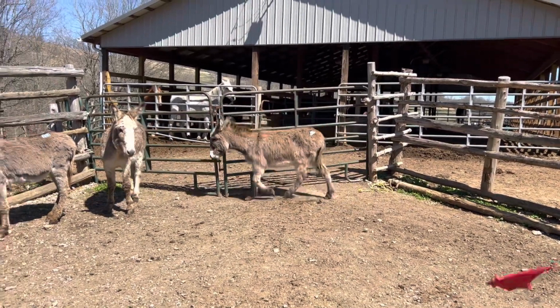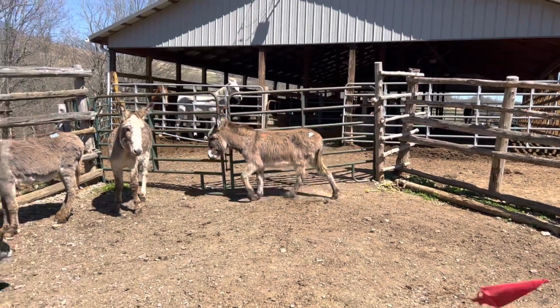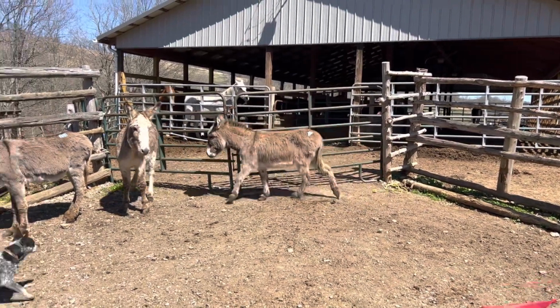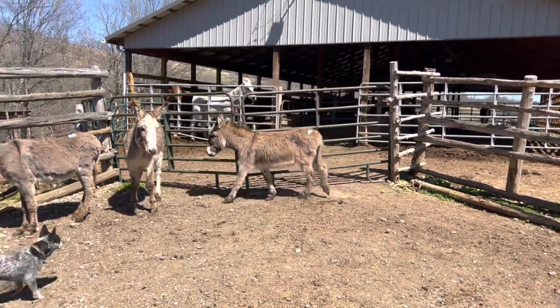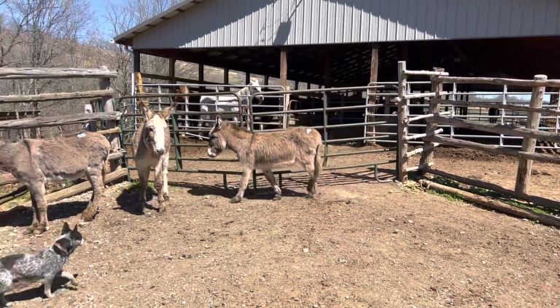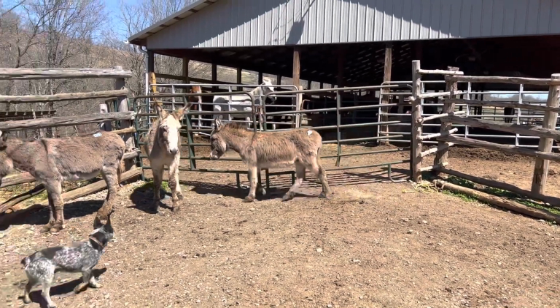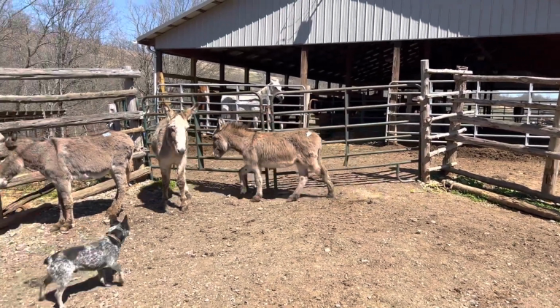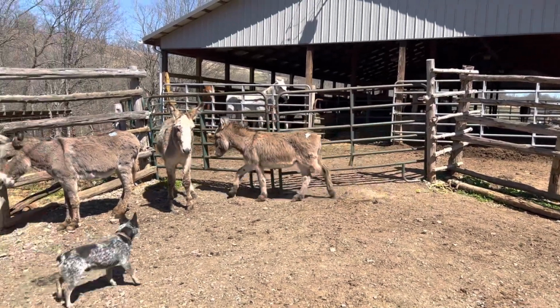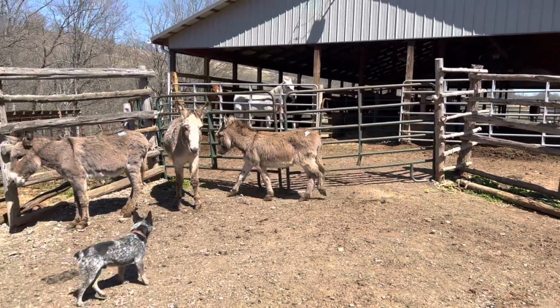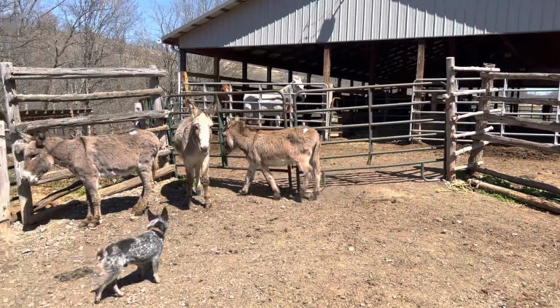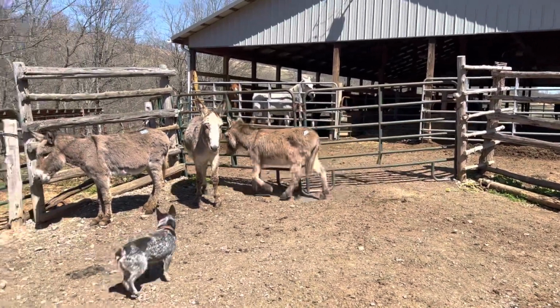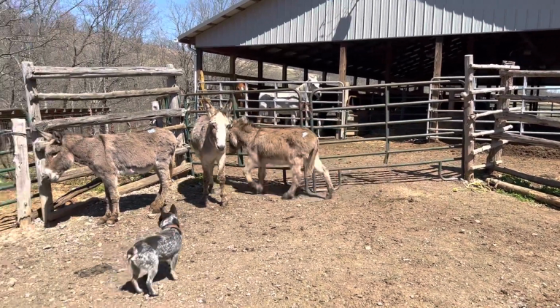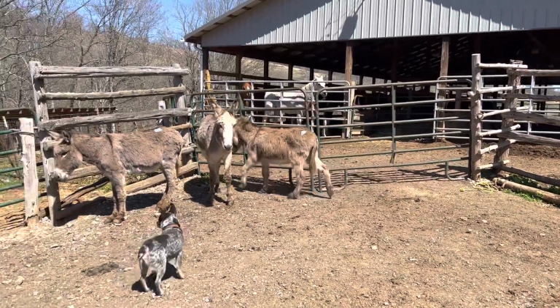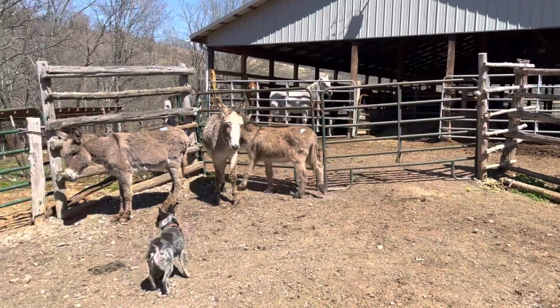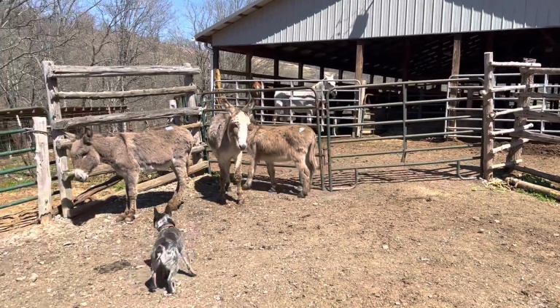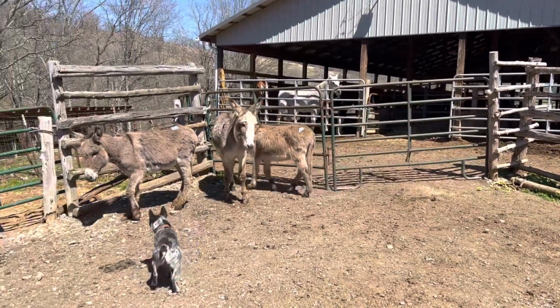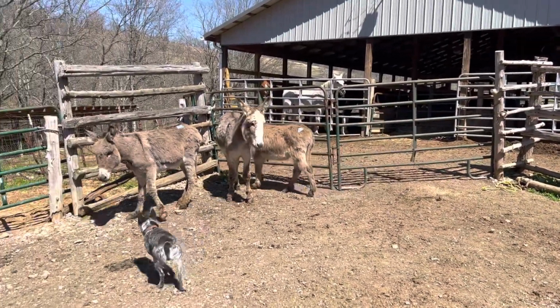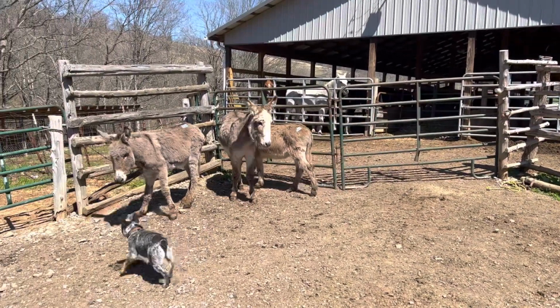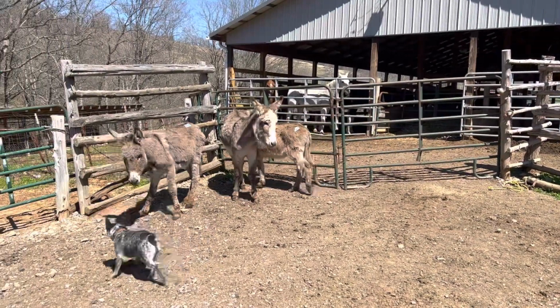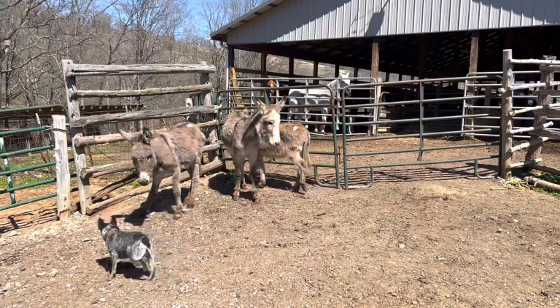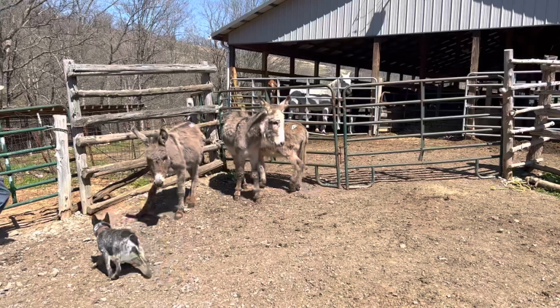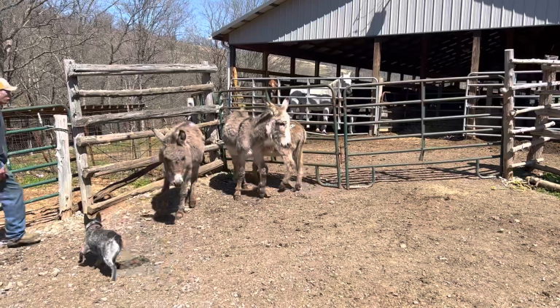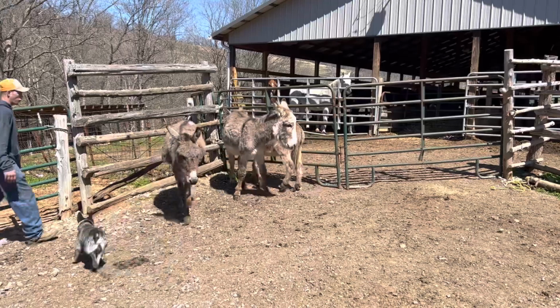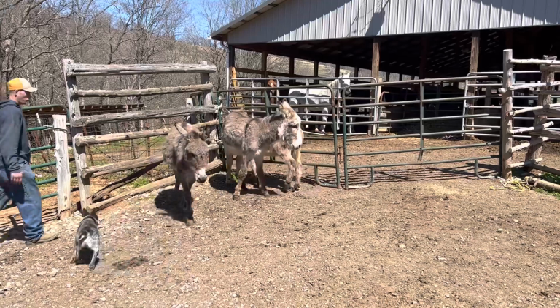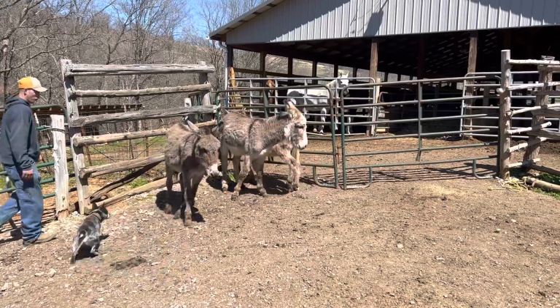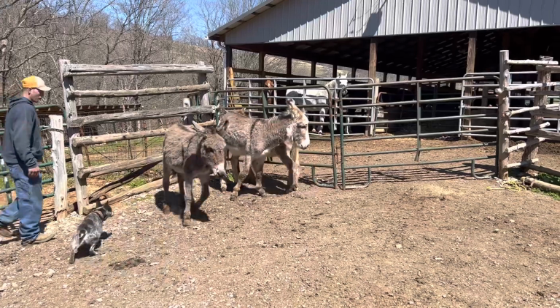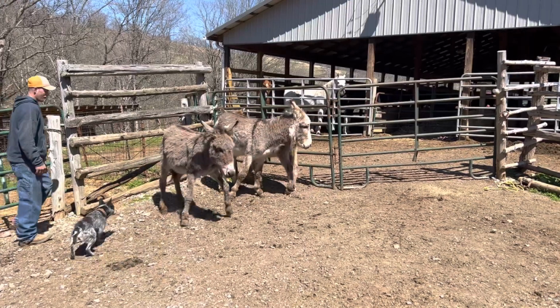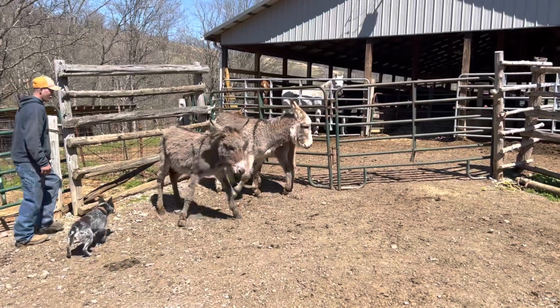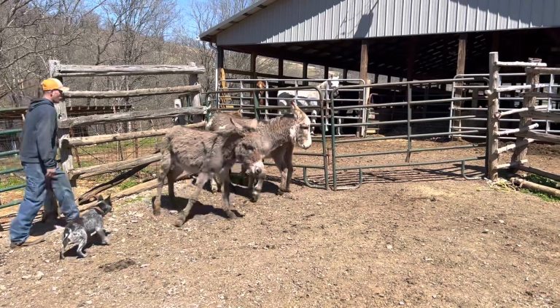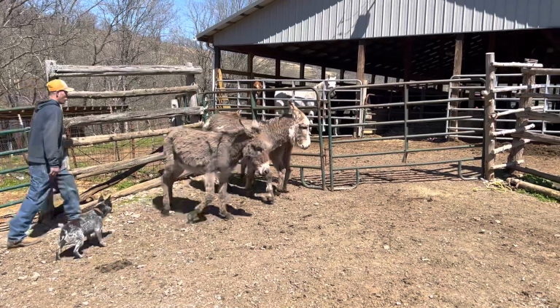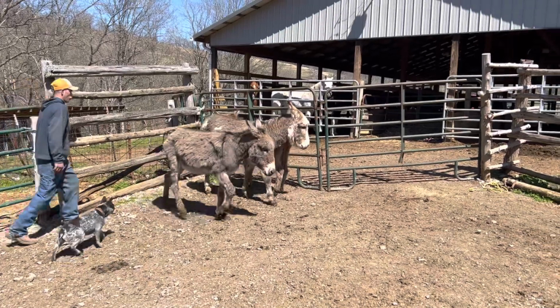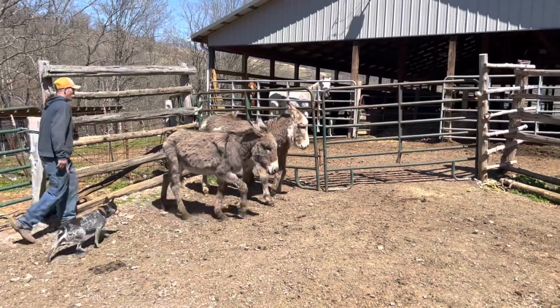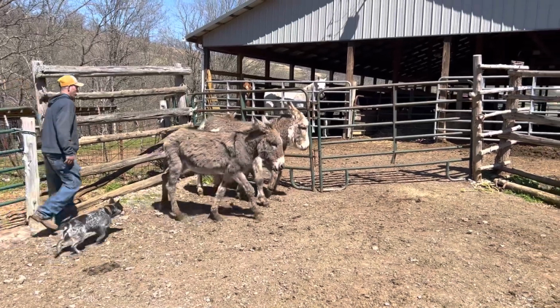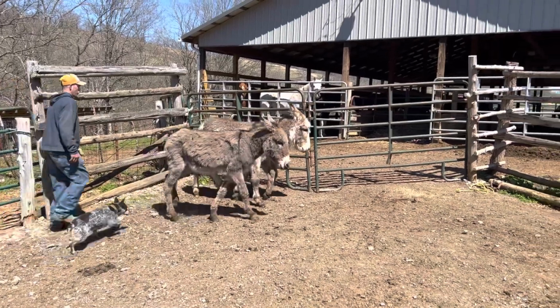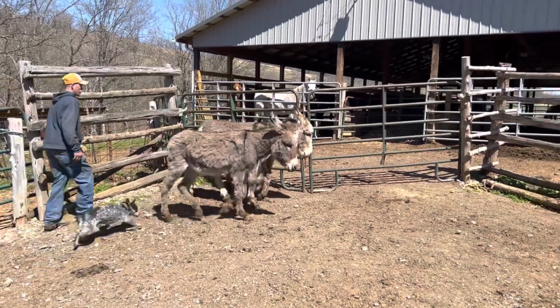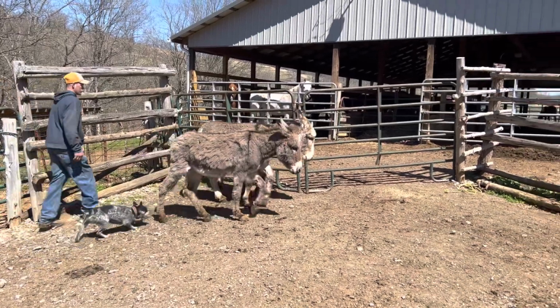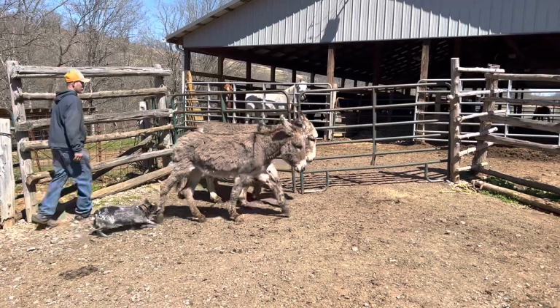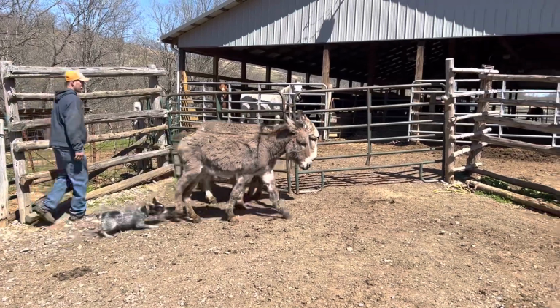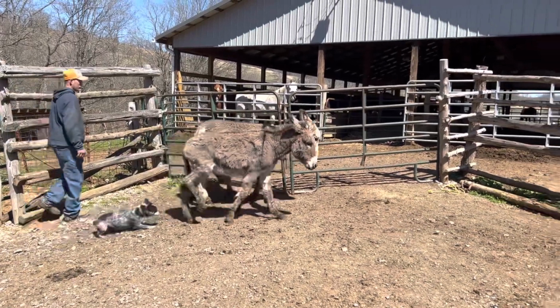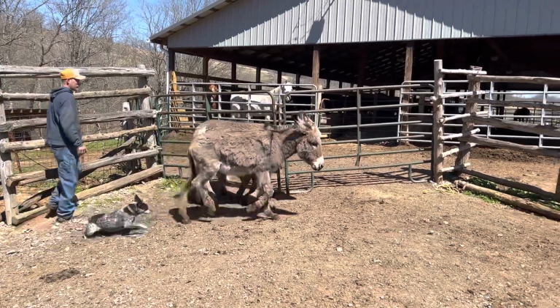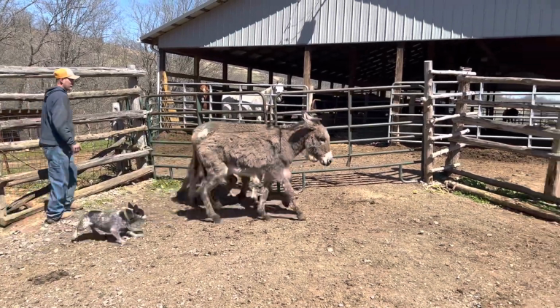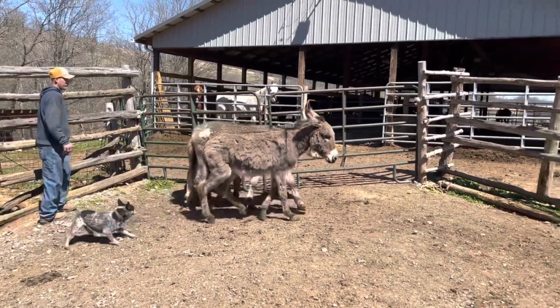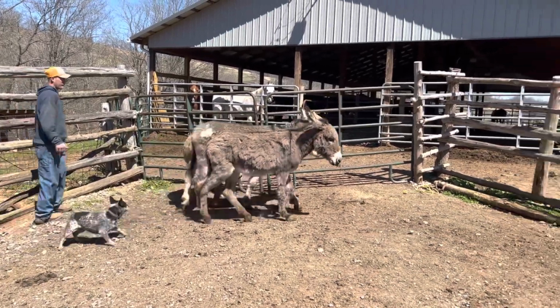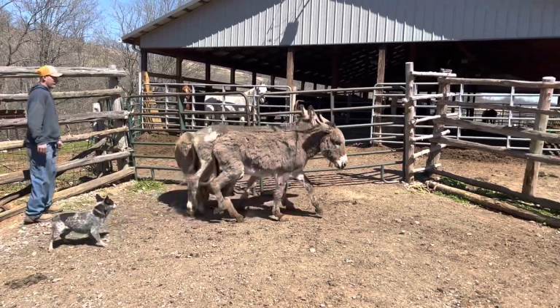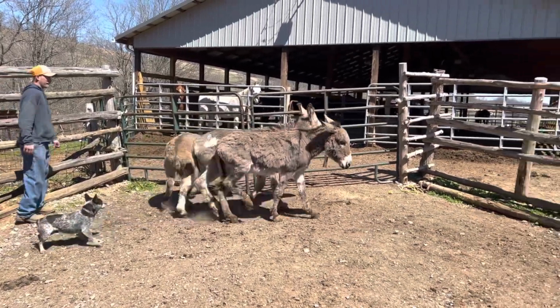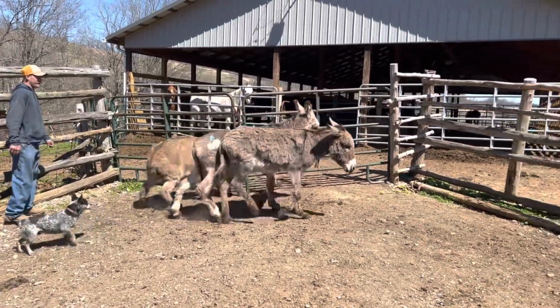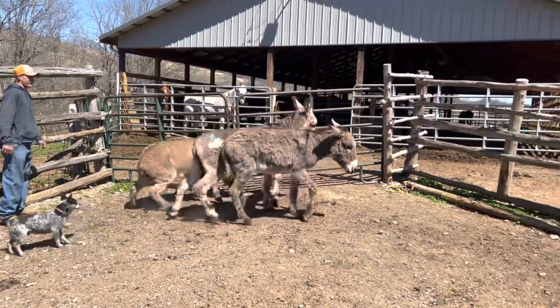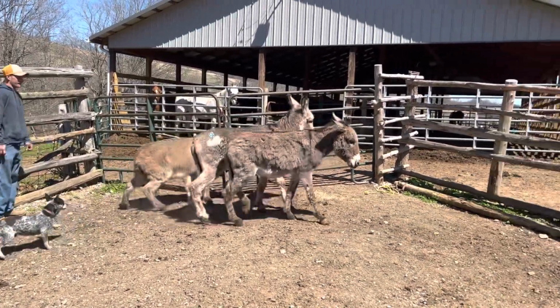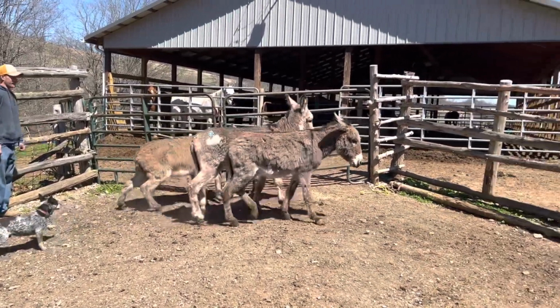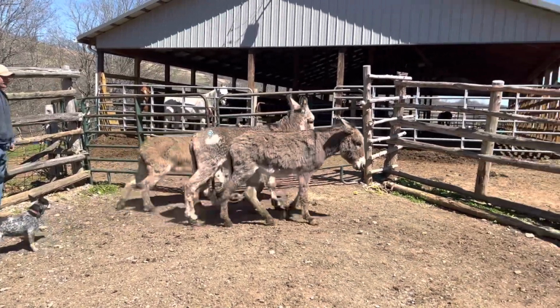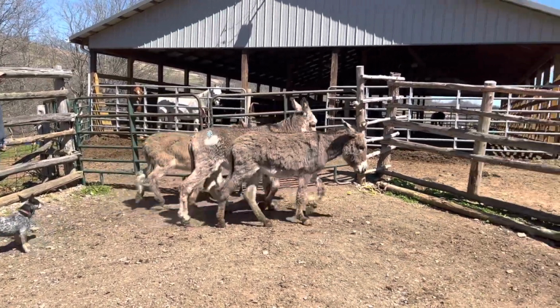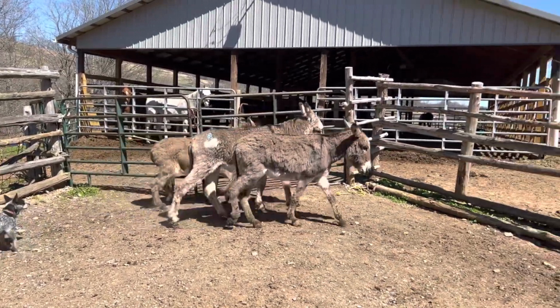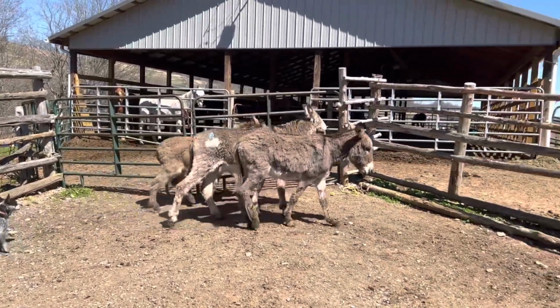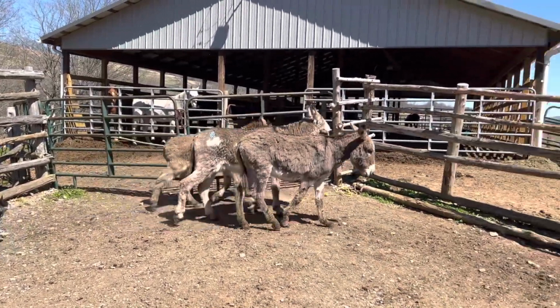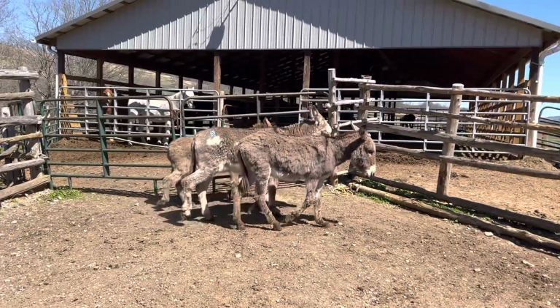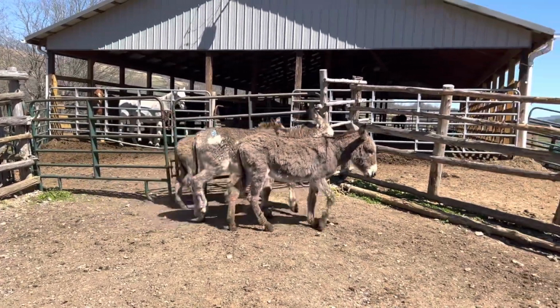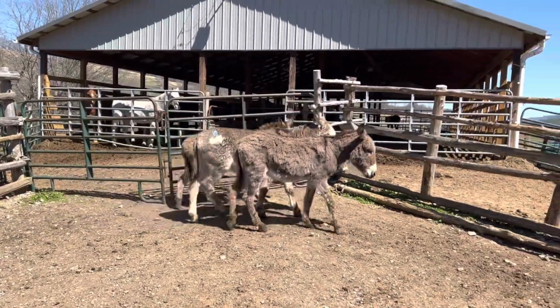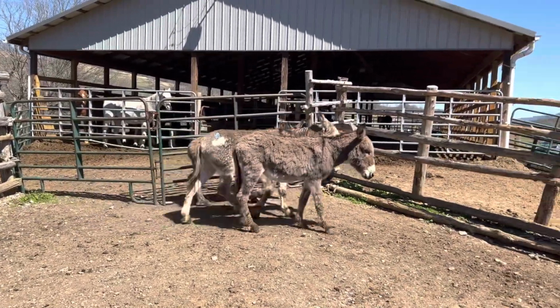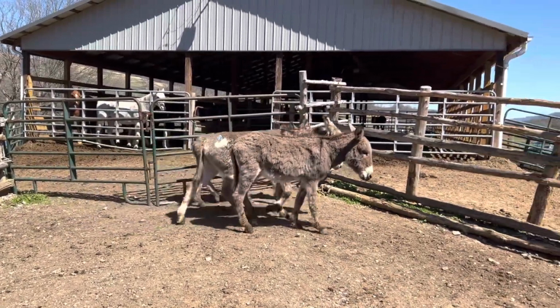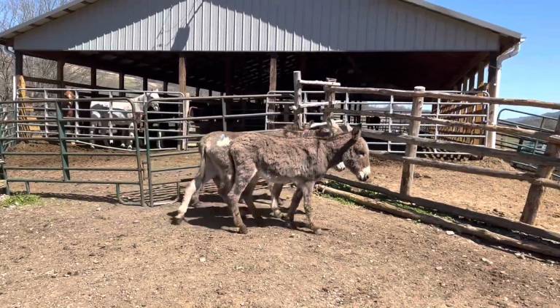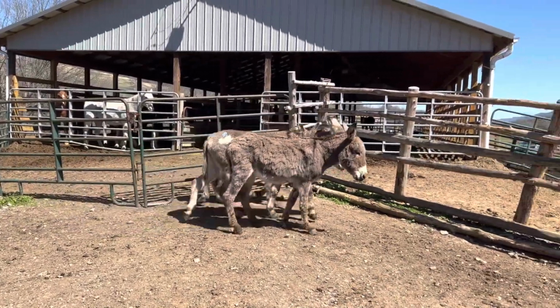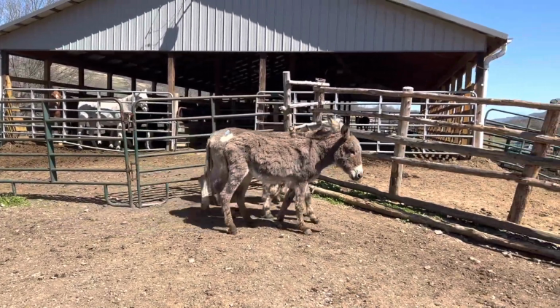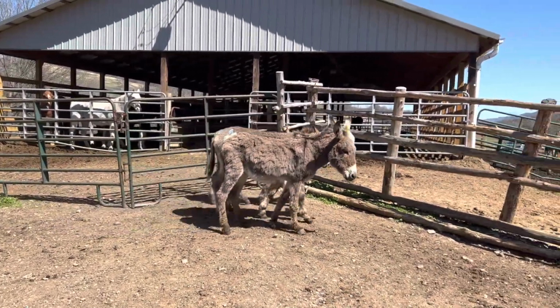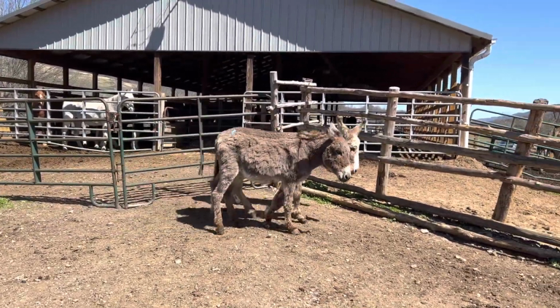Spin them around there. That spotted one is a jack. What's his number? 235. 235 is his number.